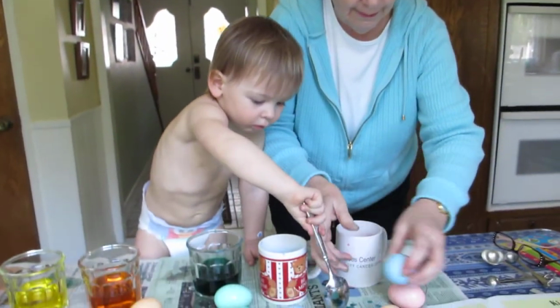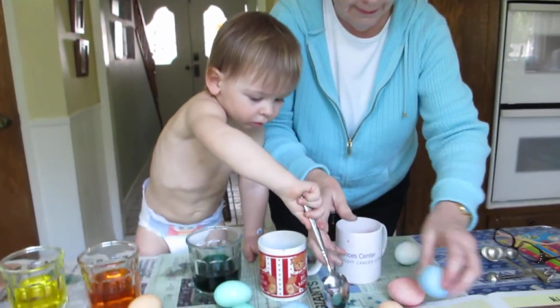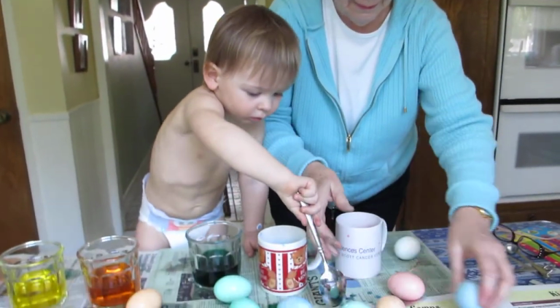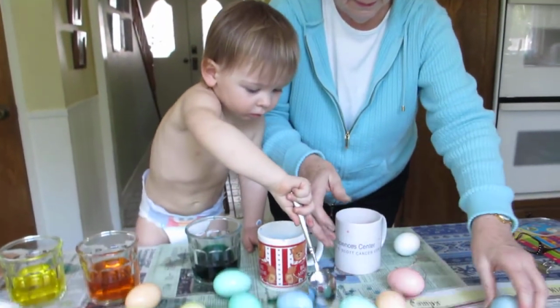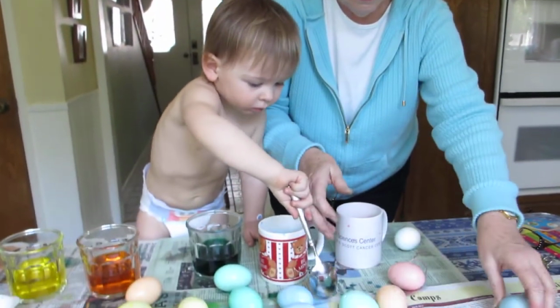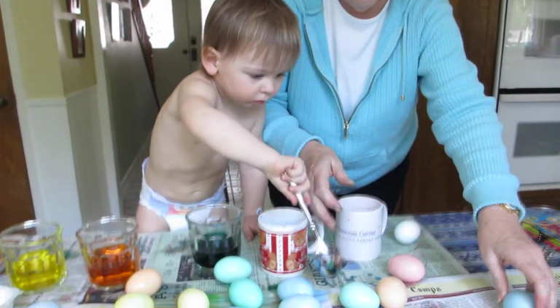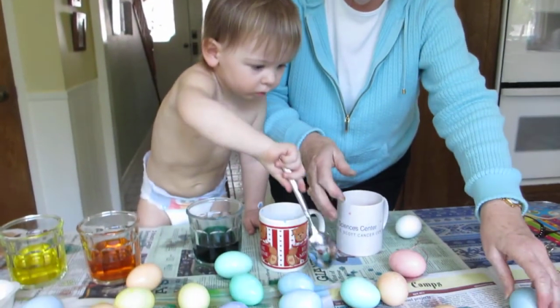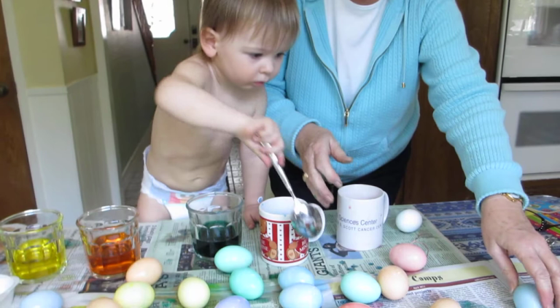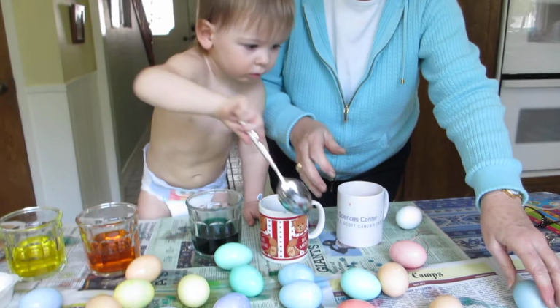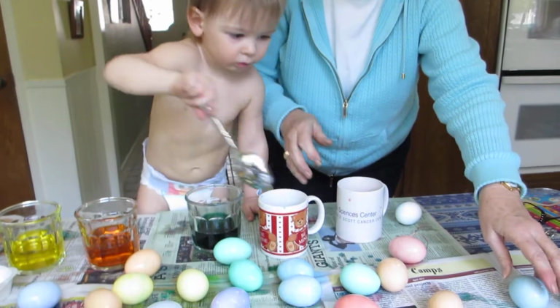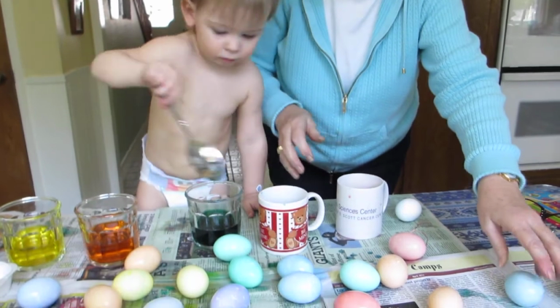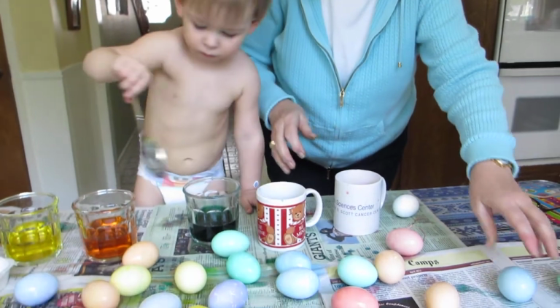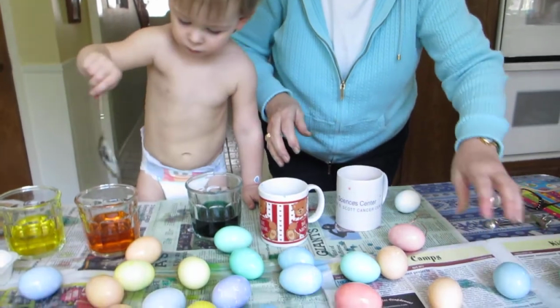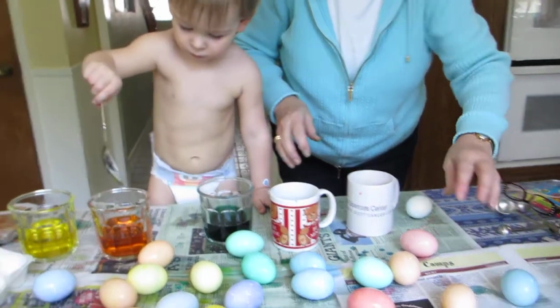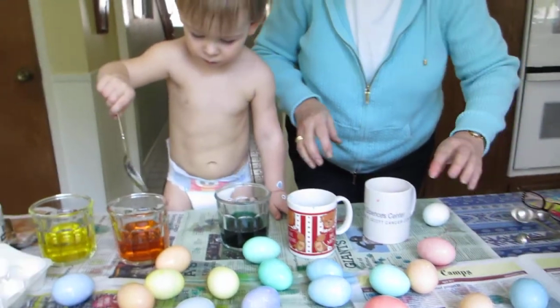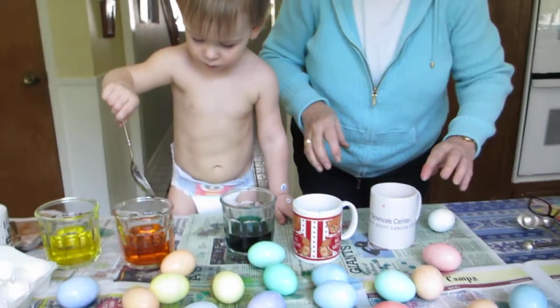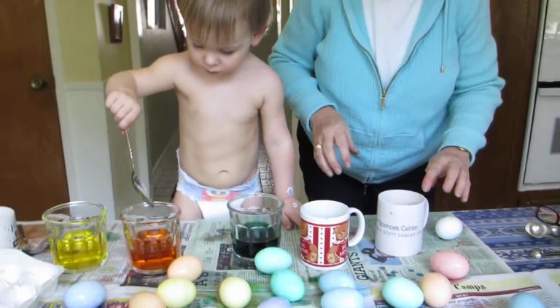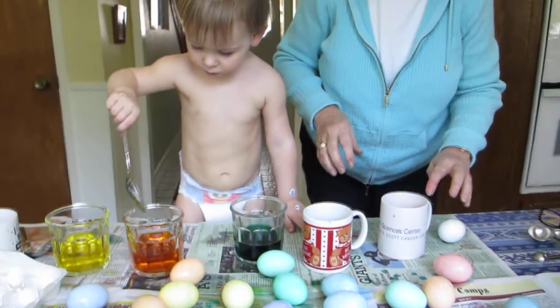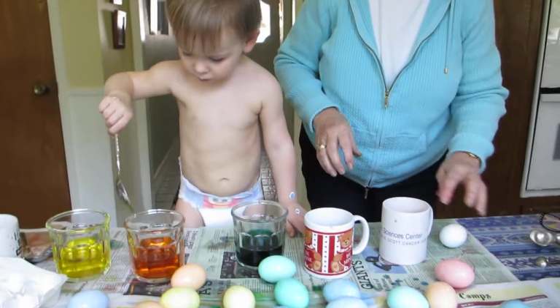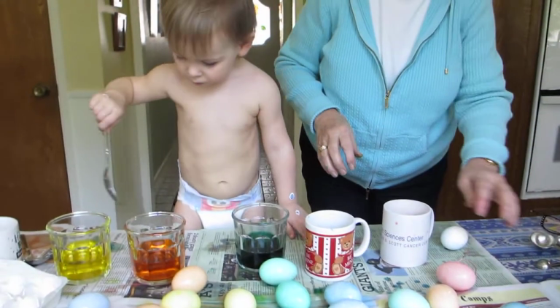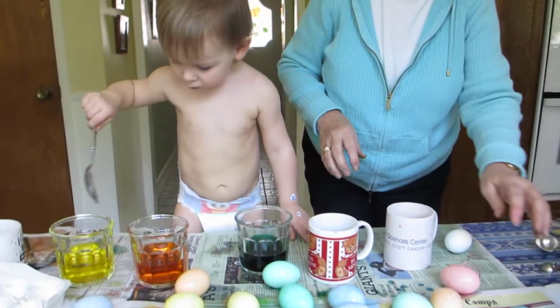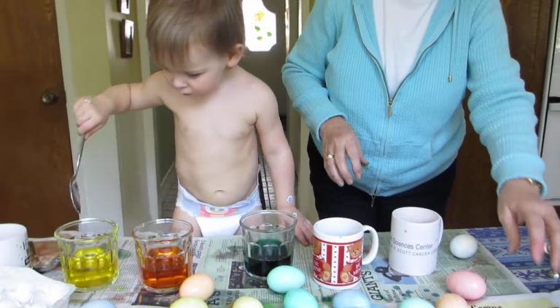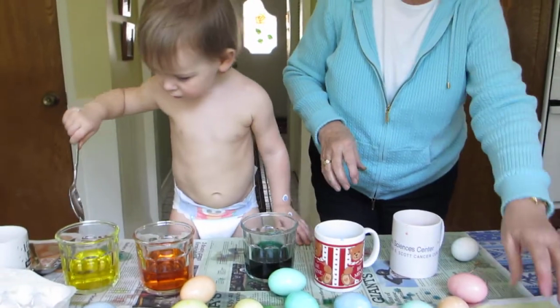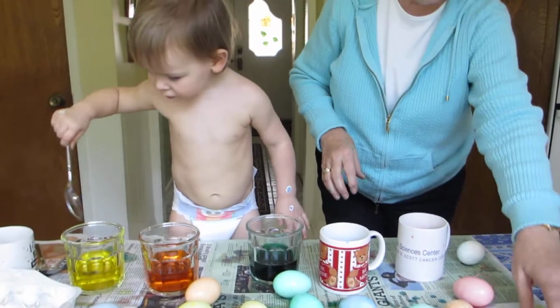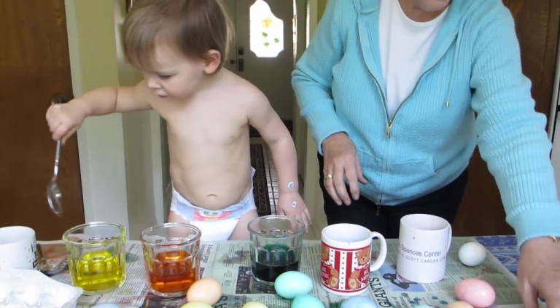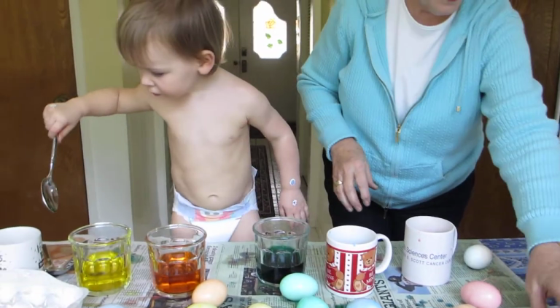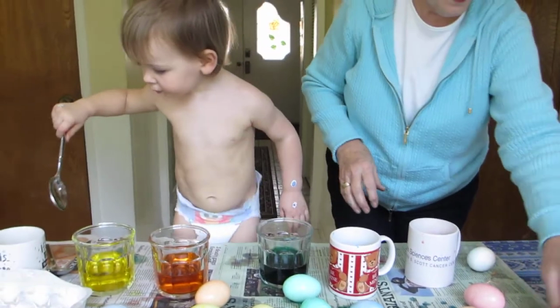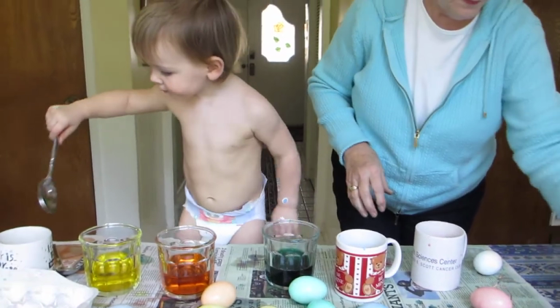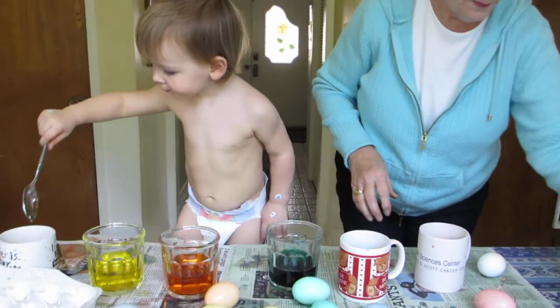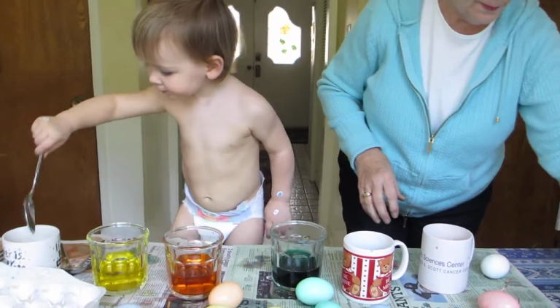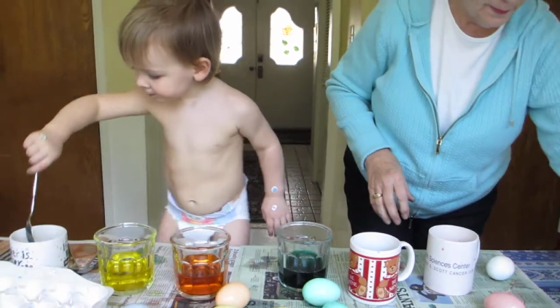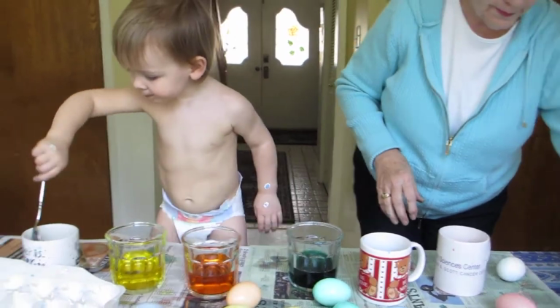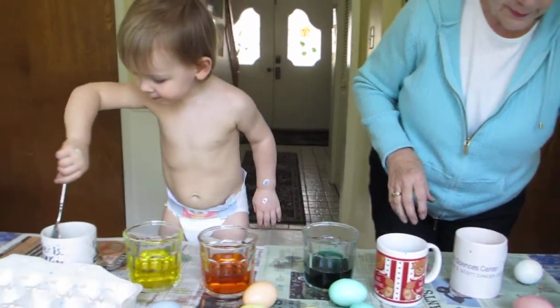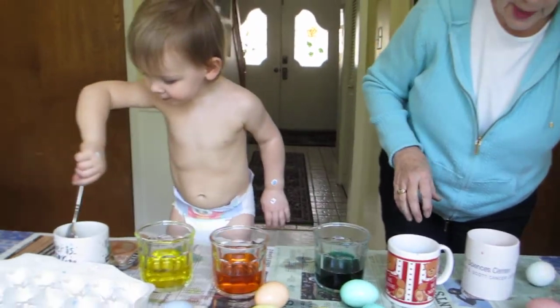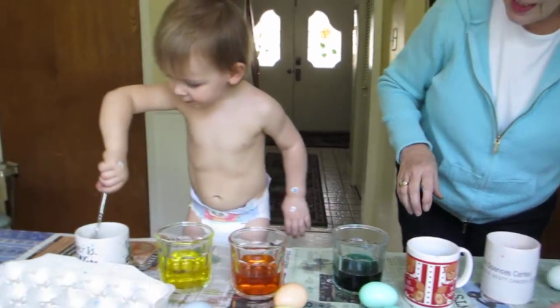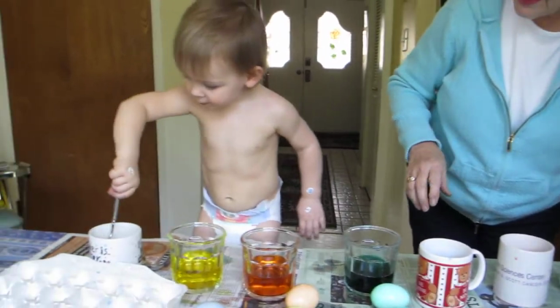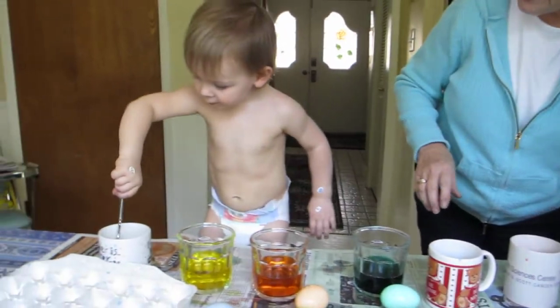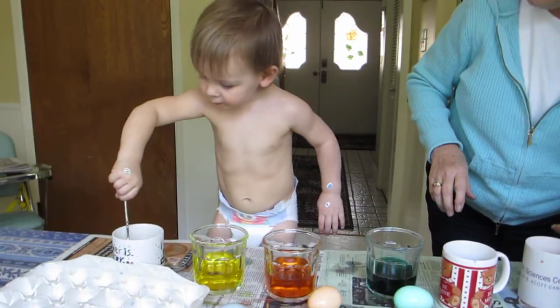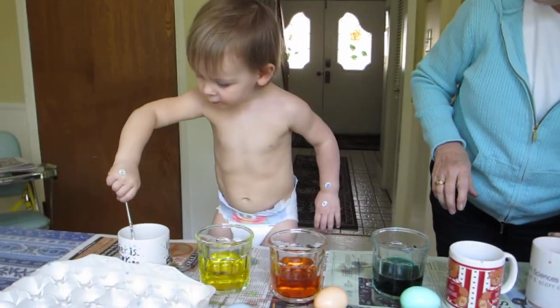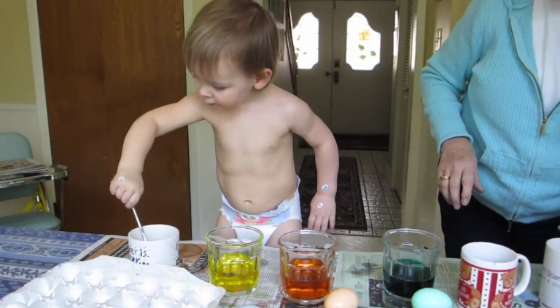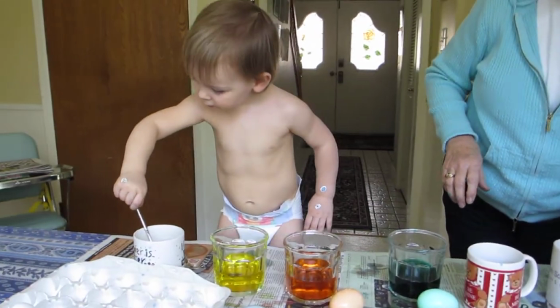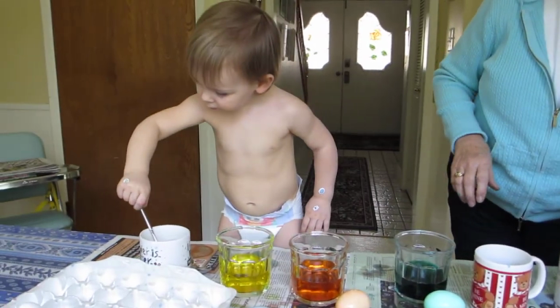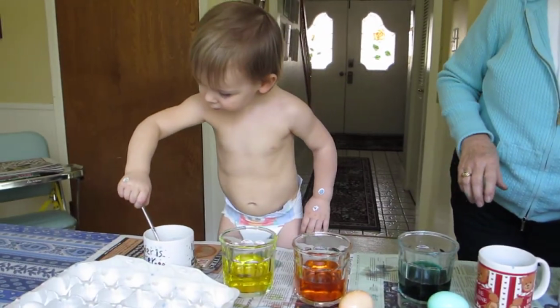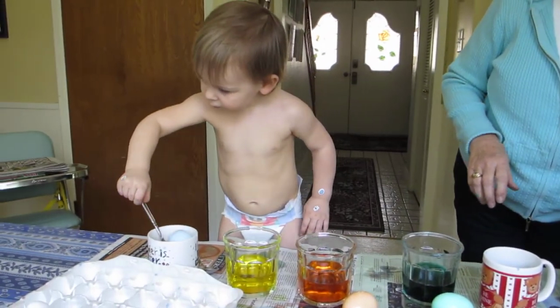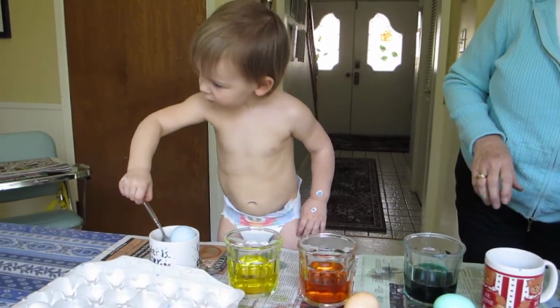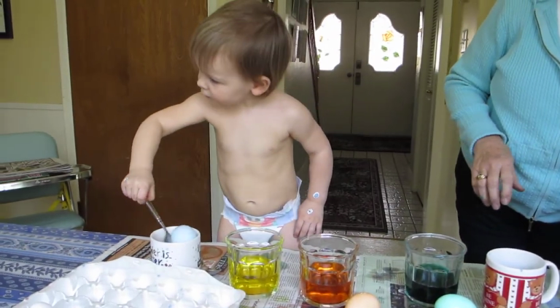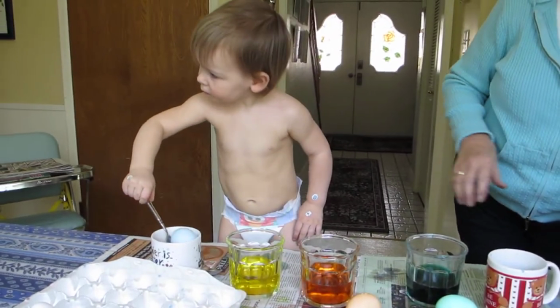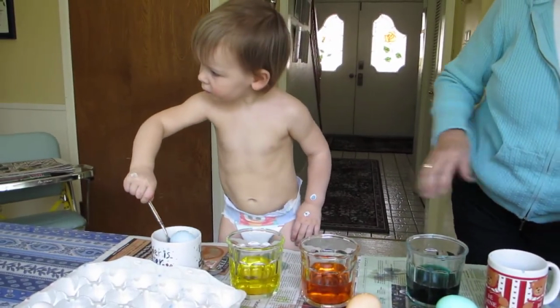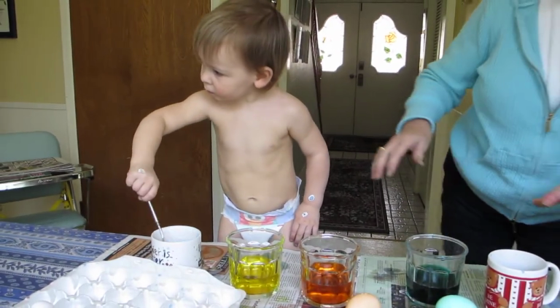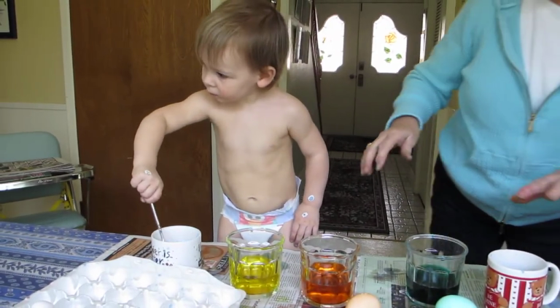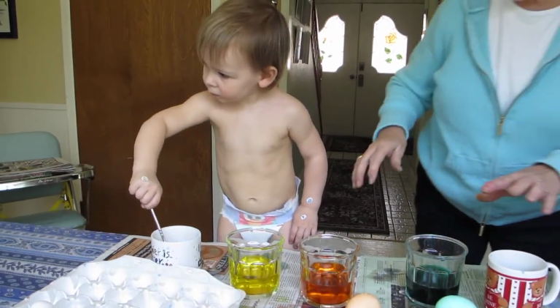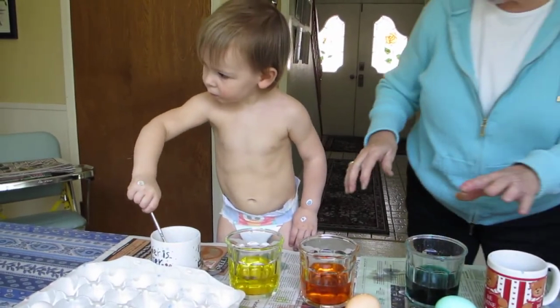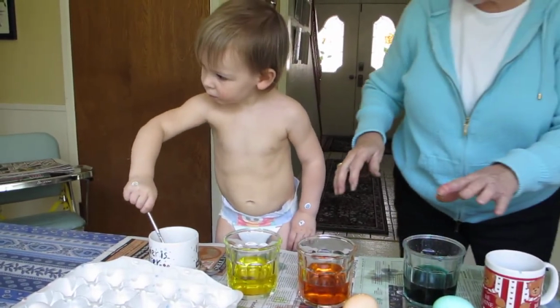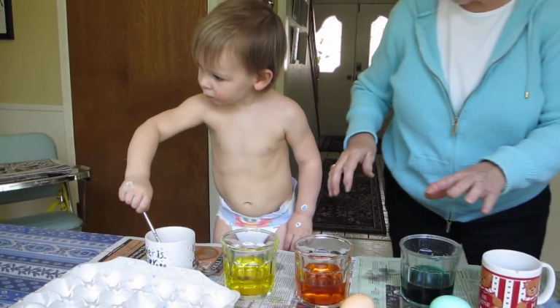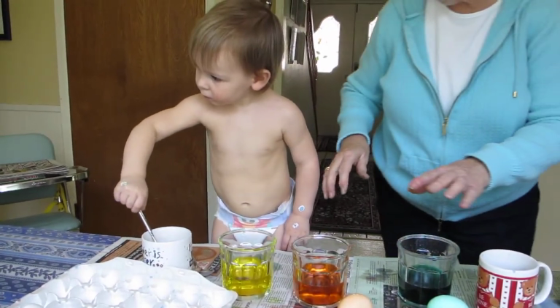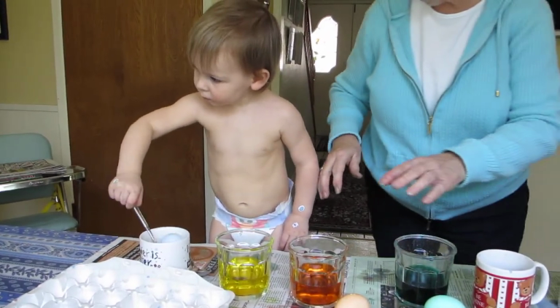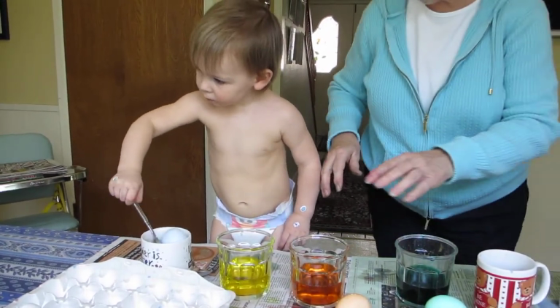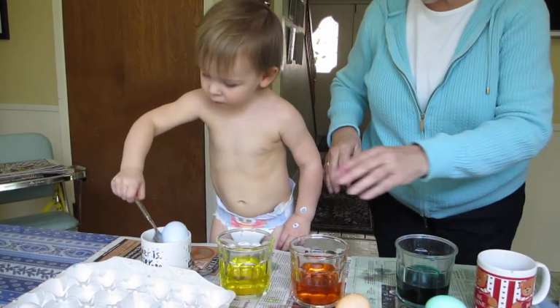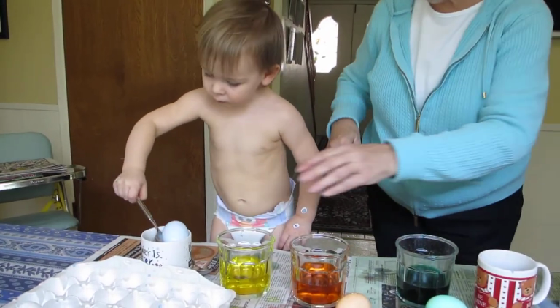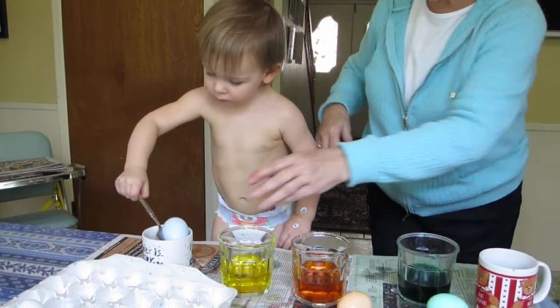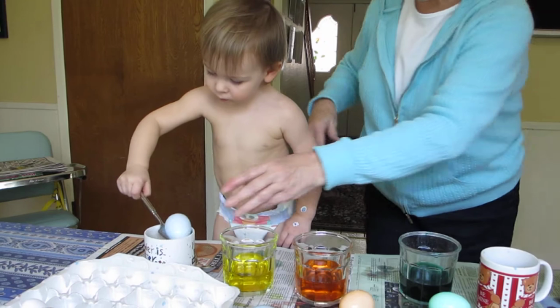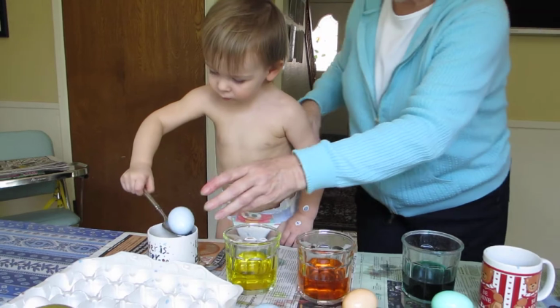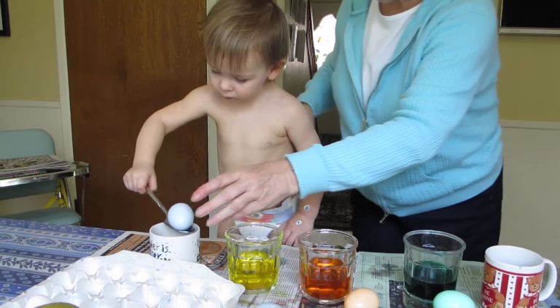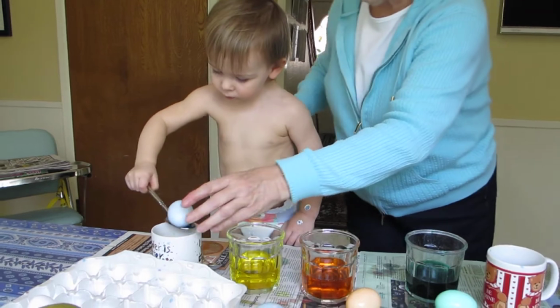So June, what are you doing? Dyeing eggs. Hey, there's this one, June. Dyeing eggs.